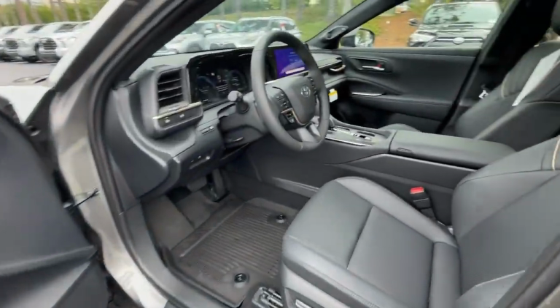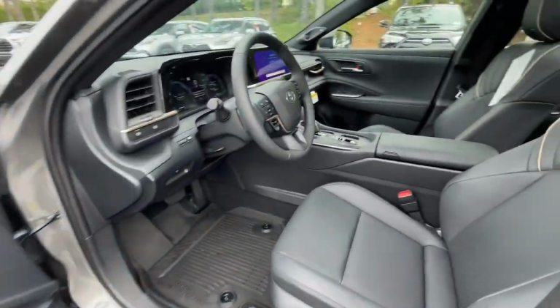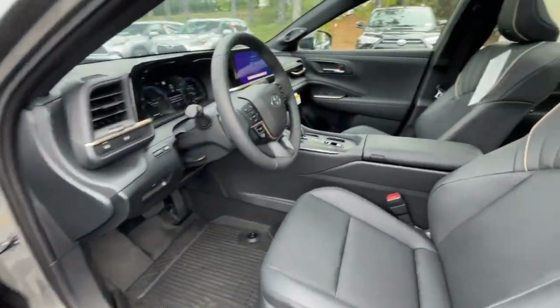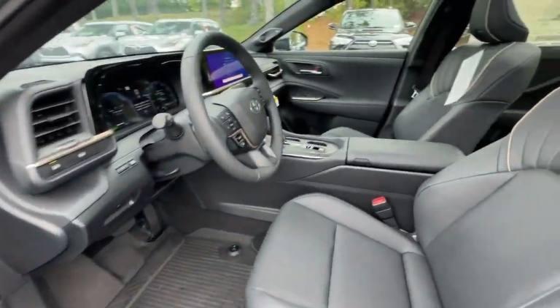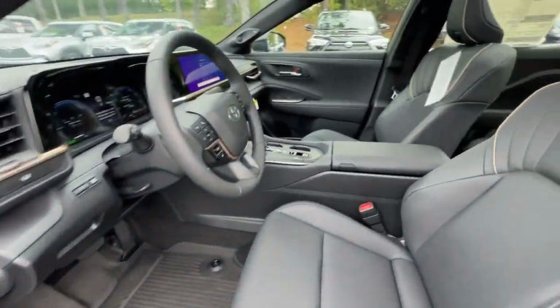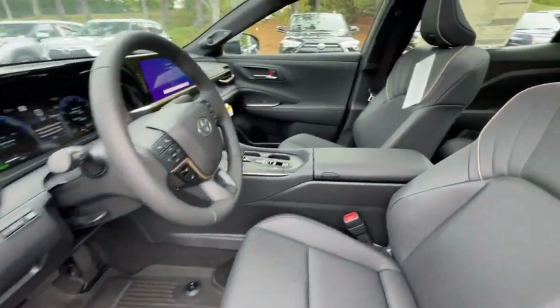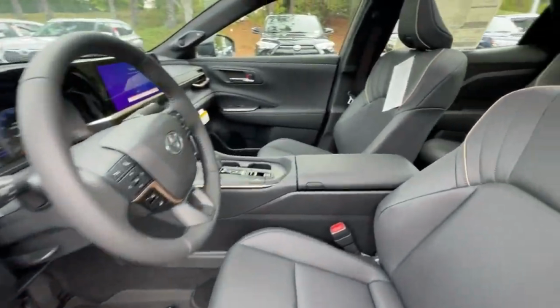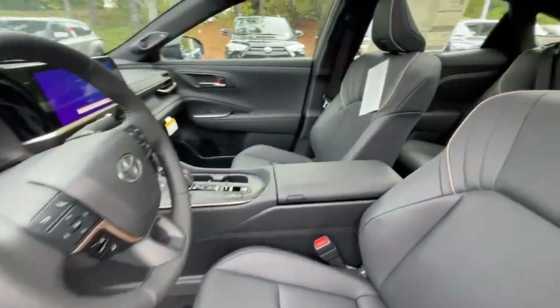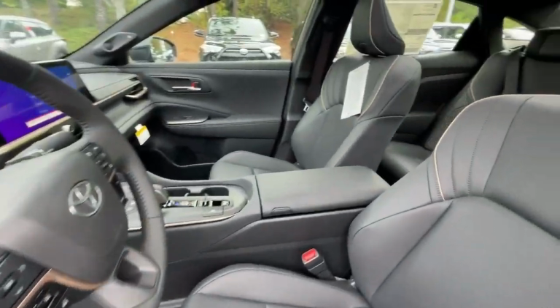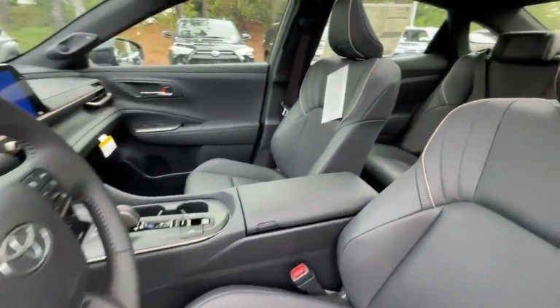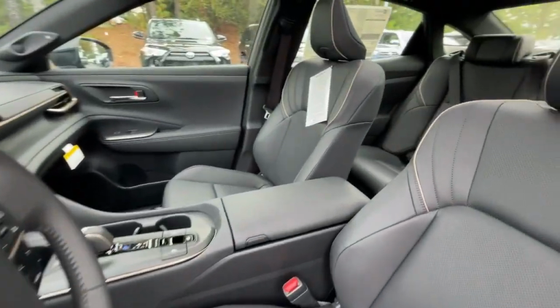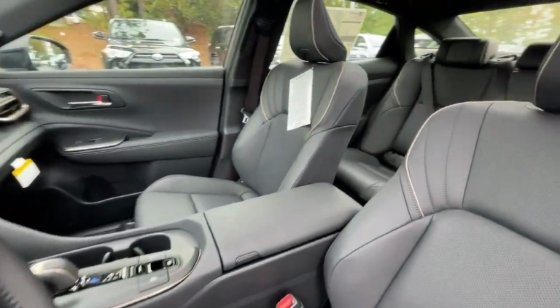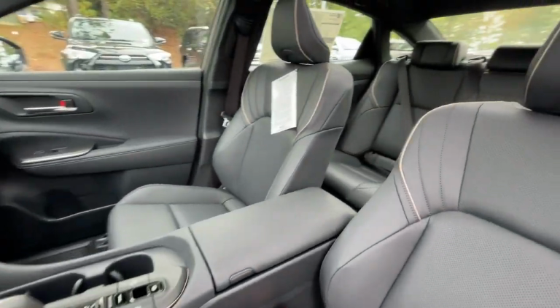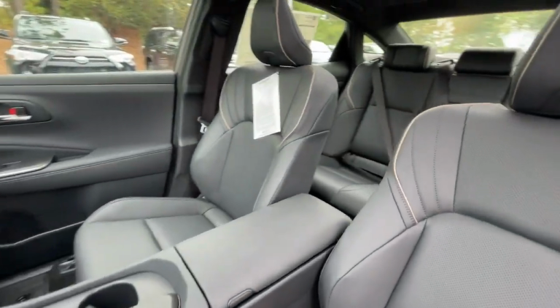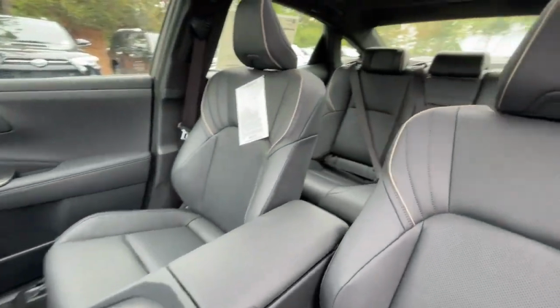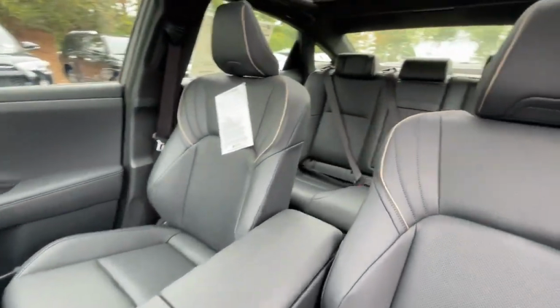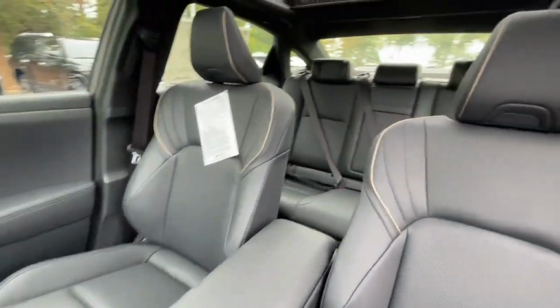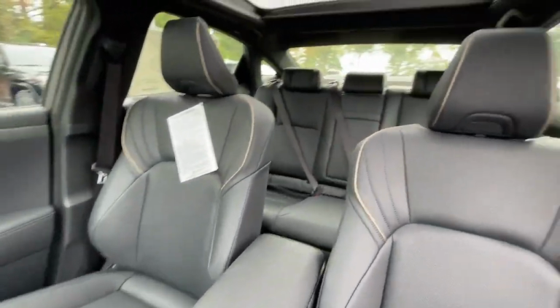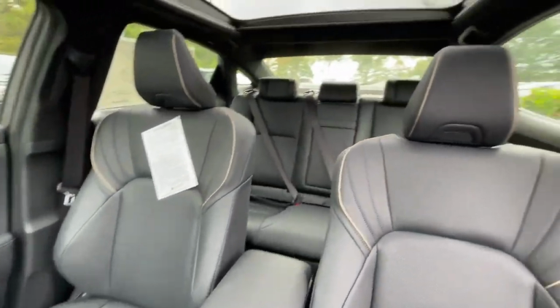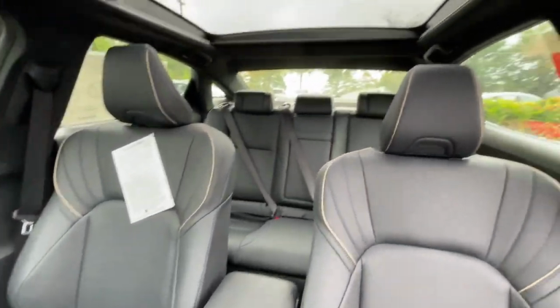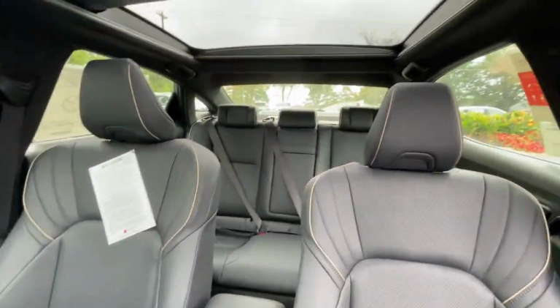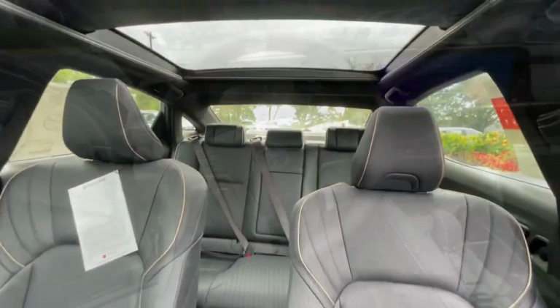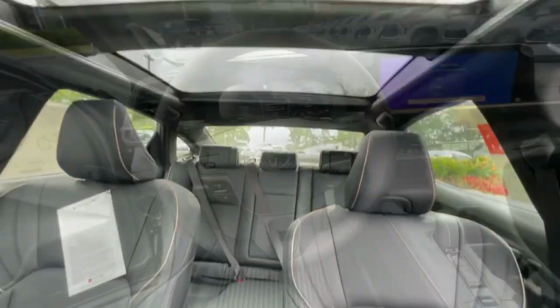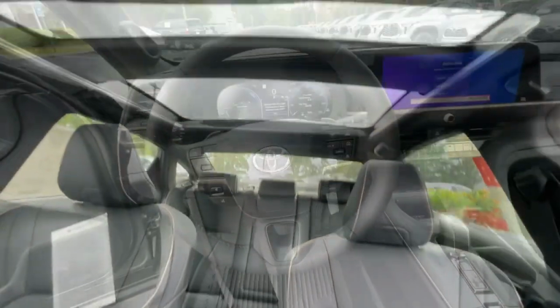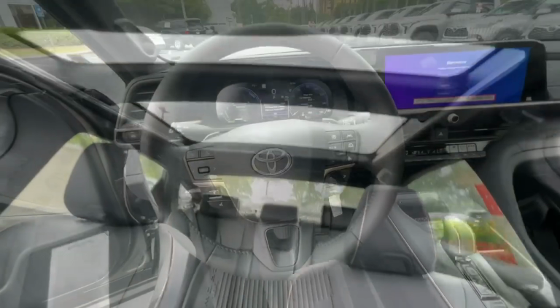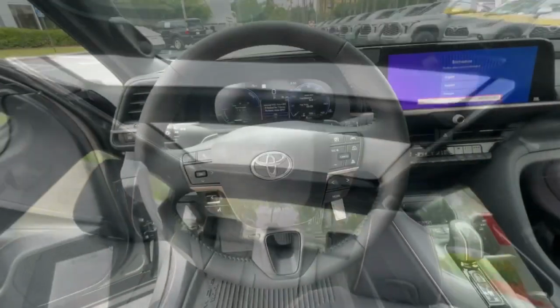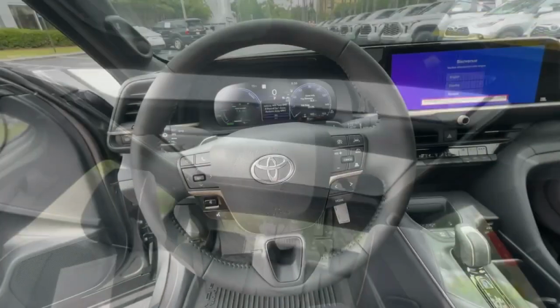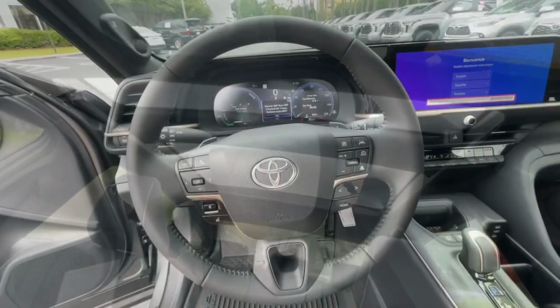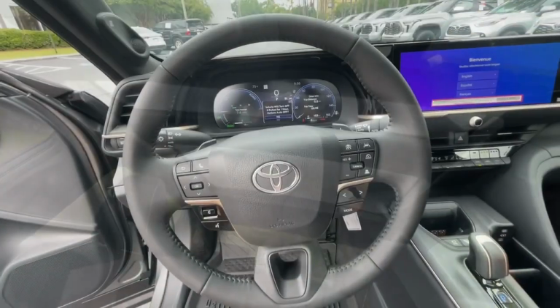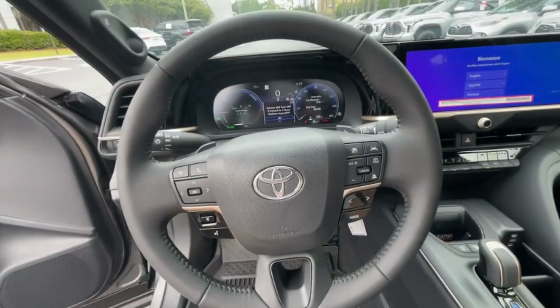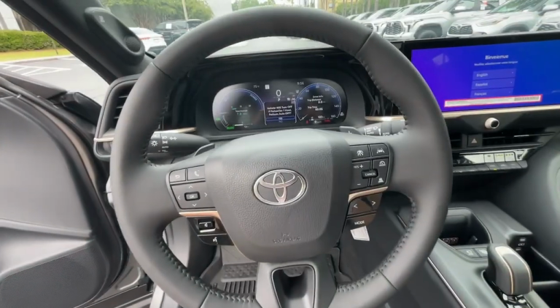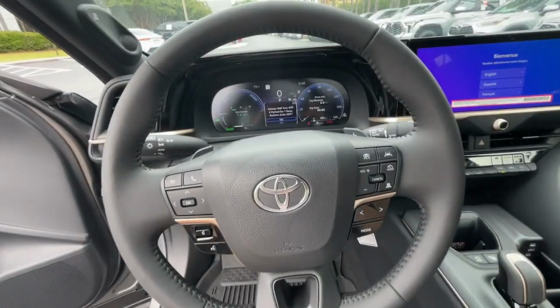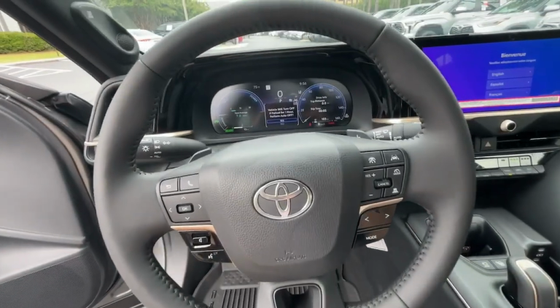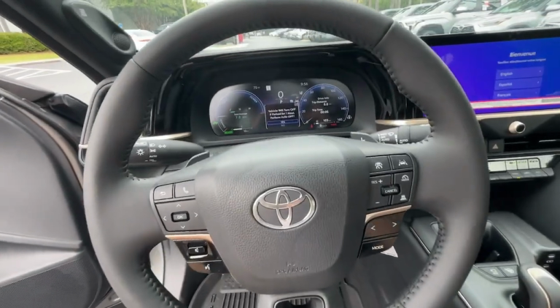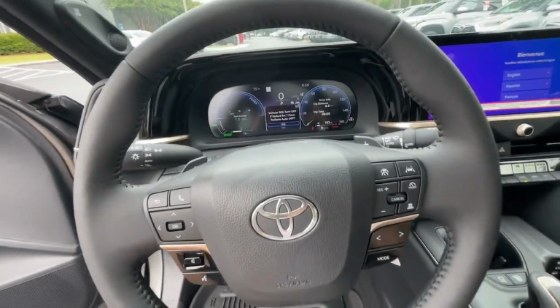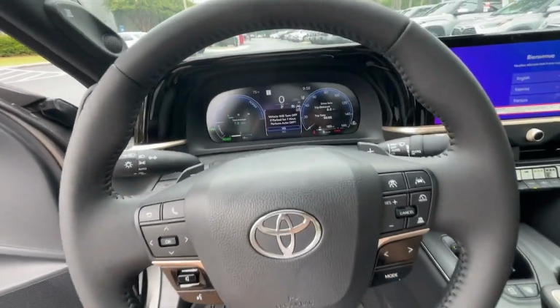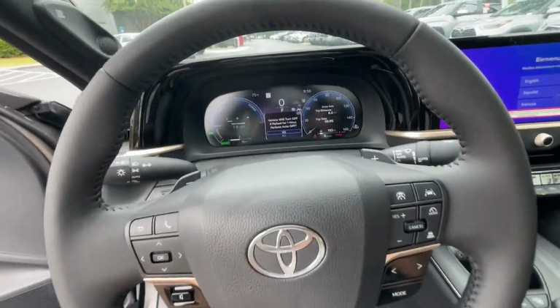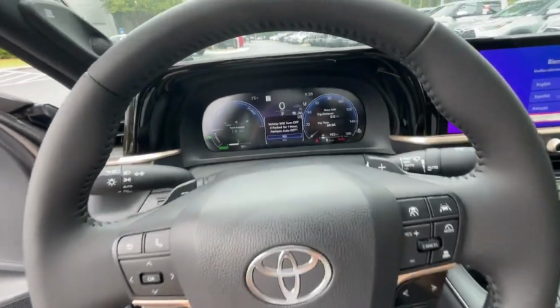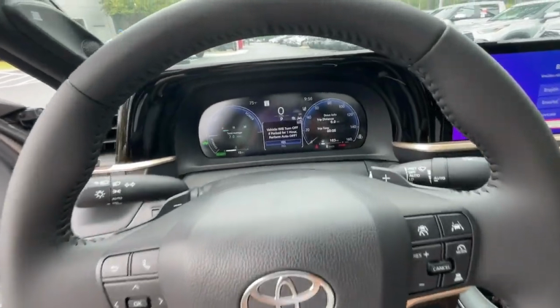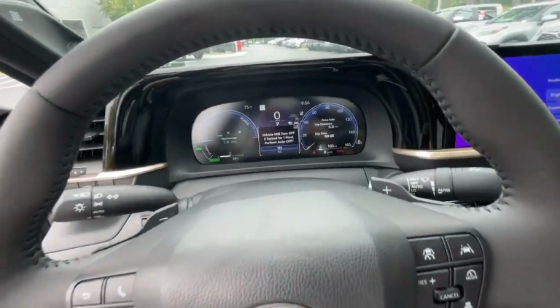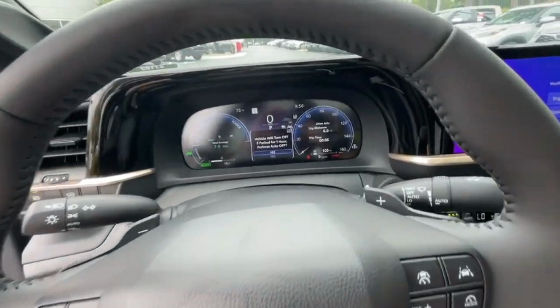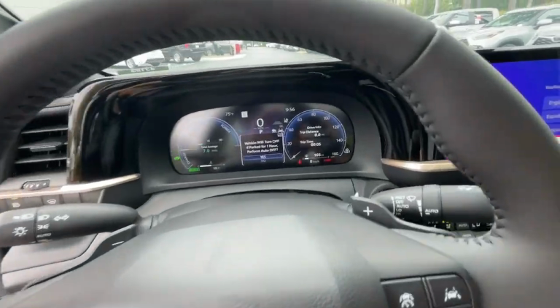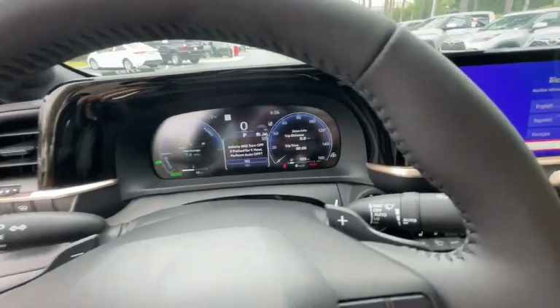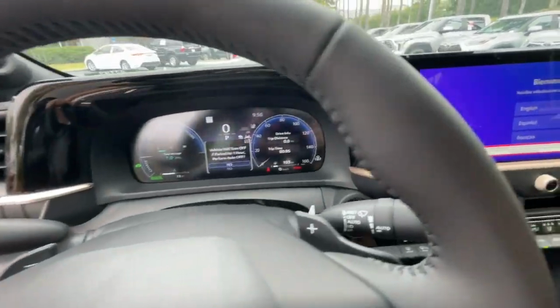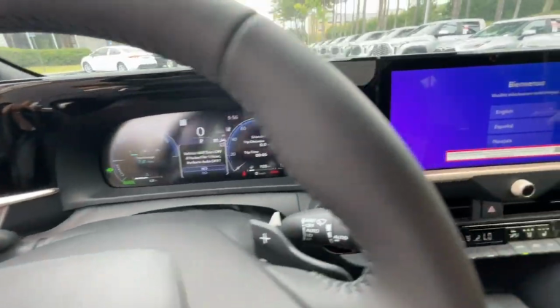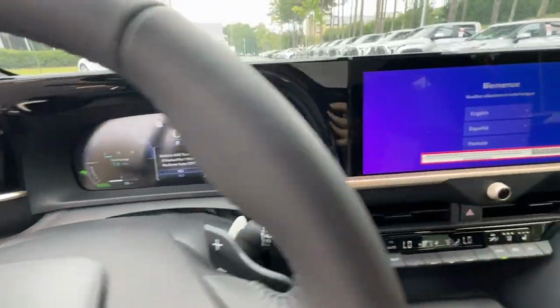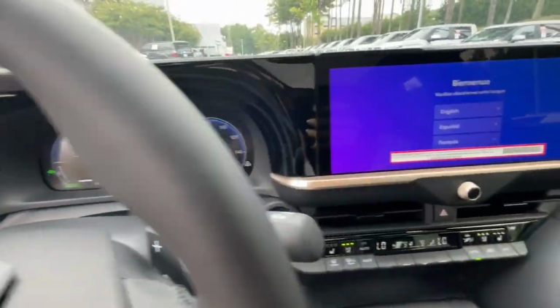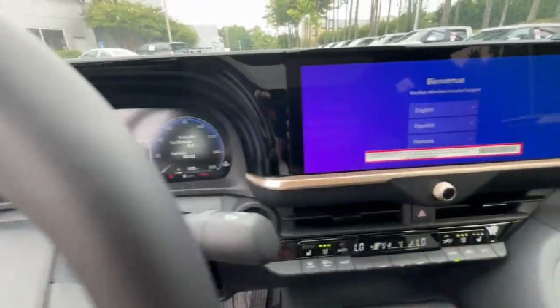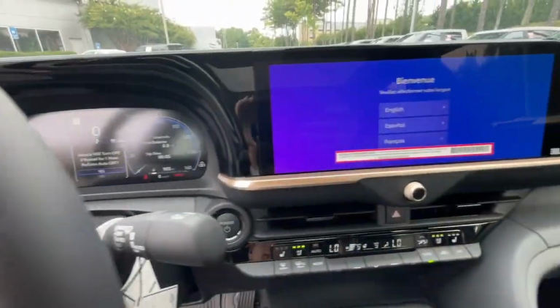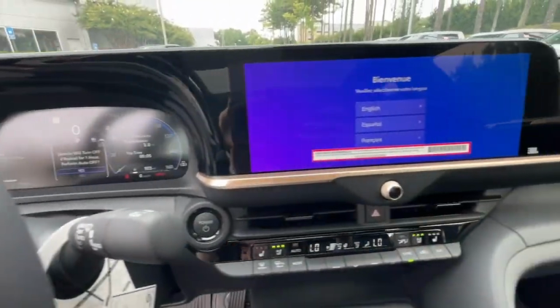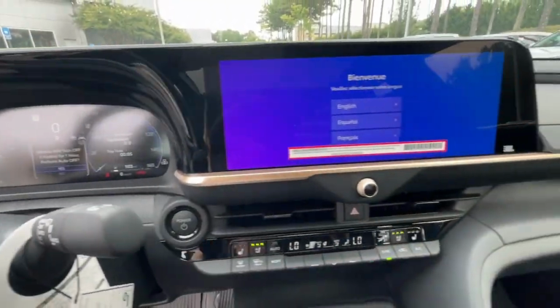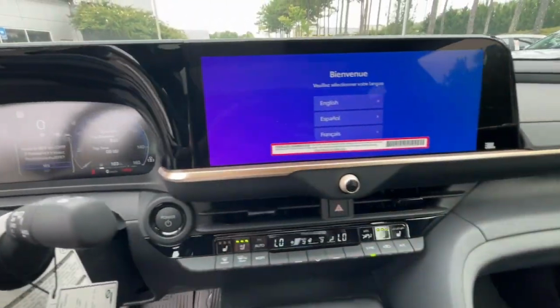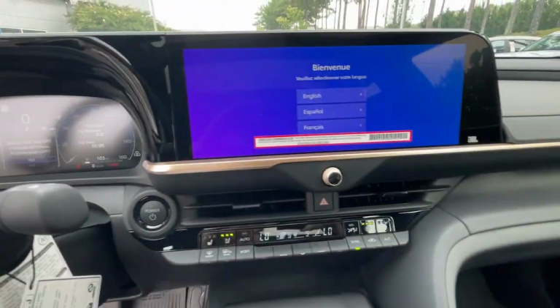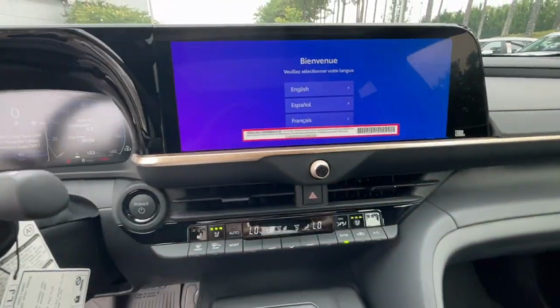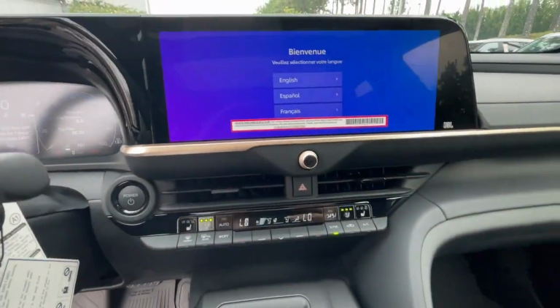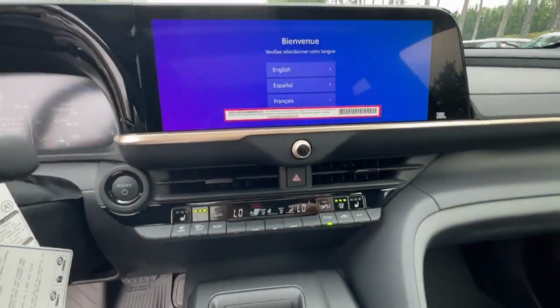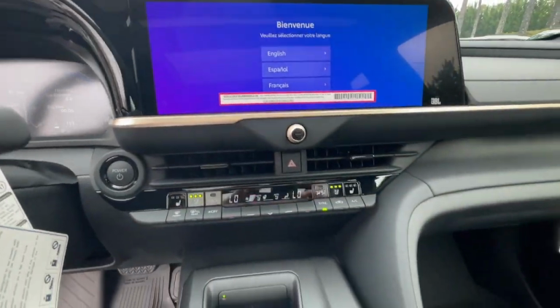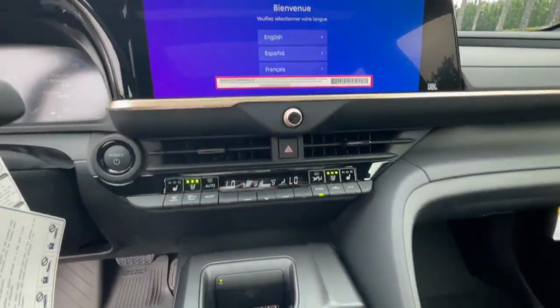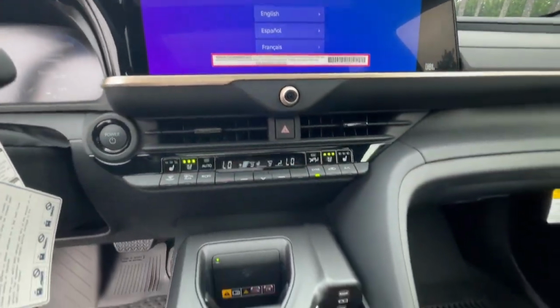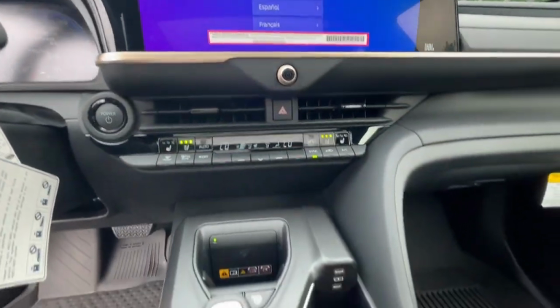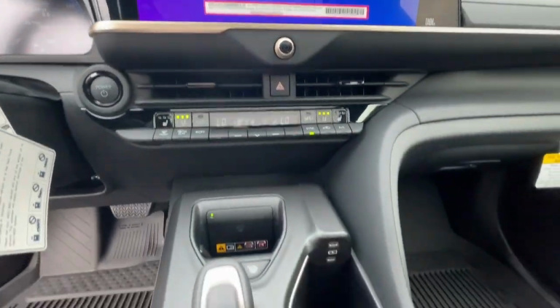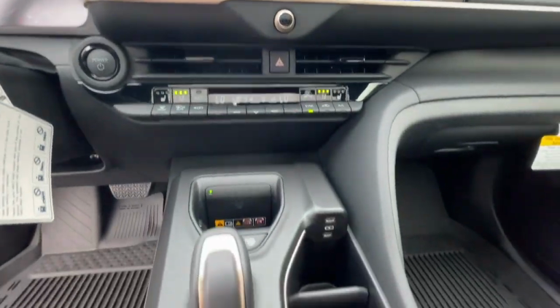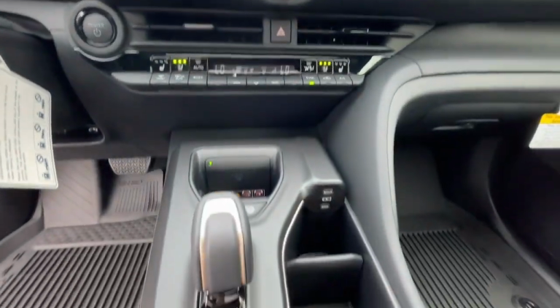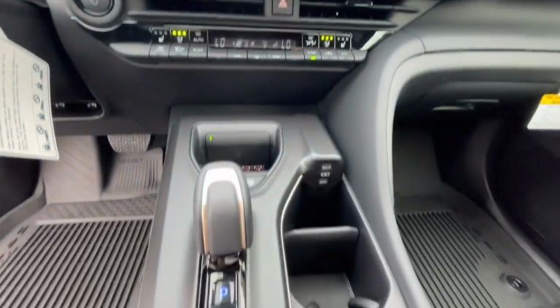These are just some of the great options this vehicle comes with: heated steering wheel, Apple CarPlay, and/or Android Auto.